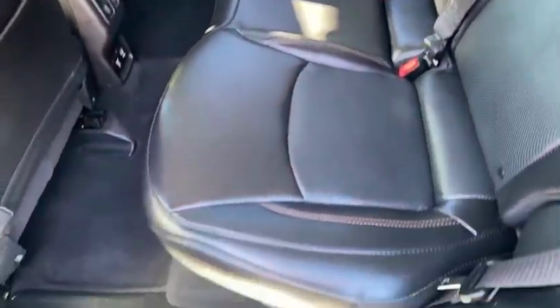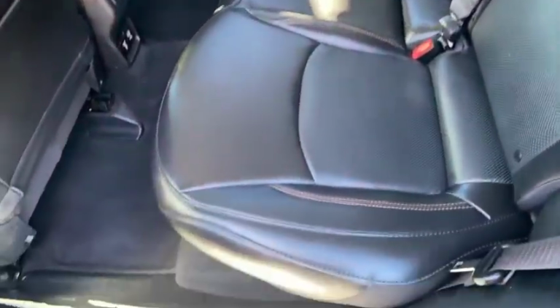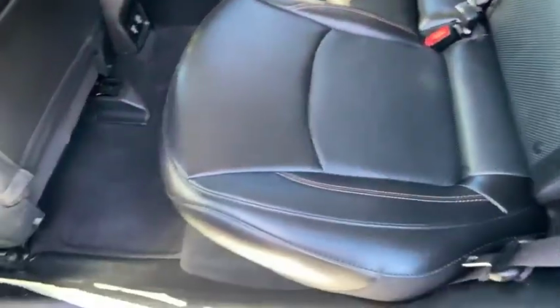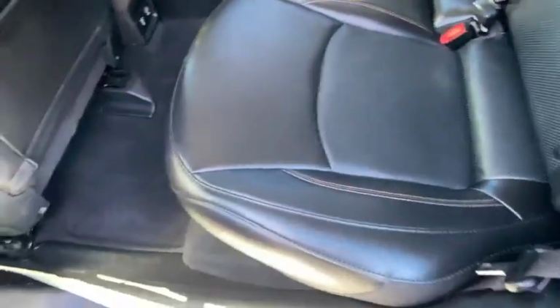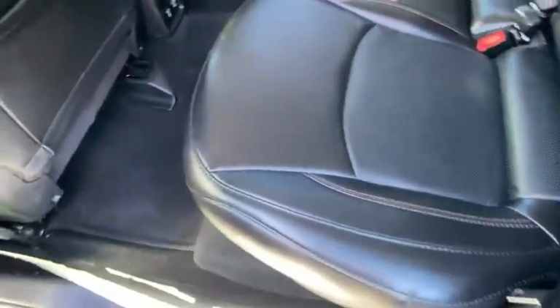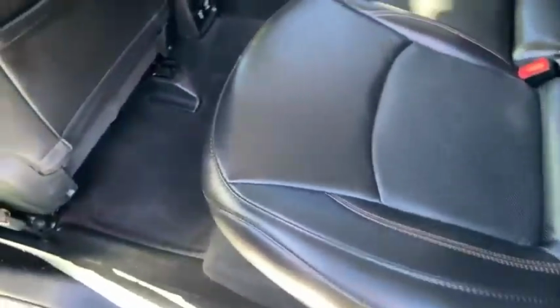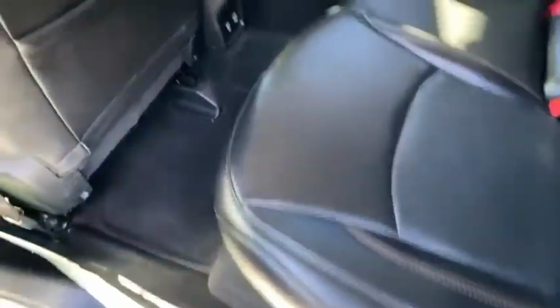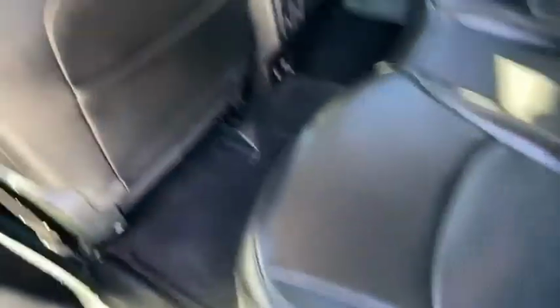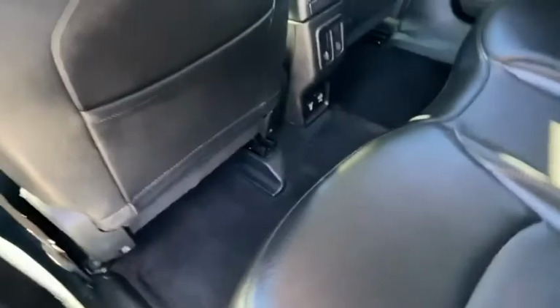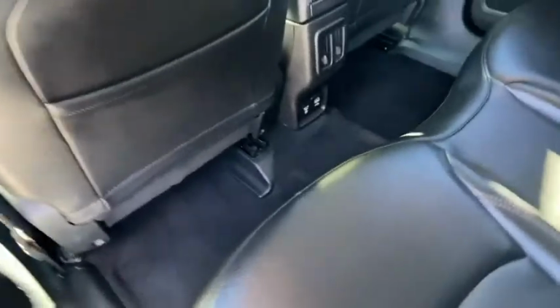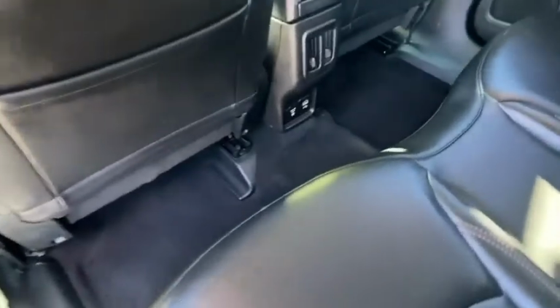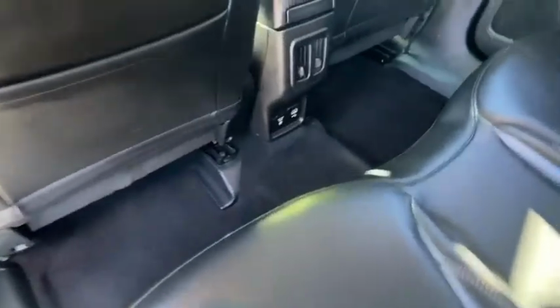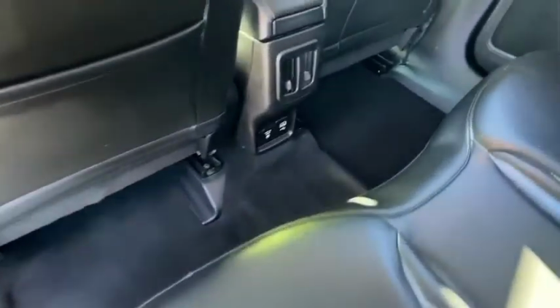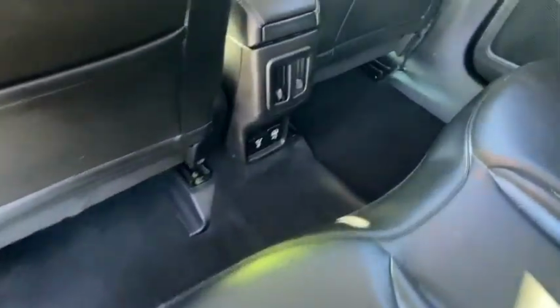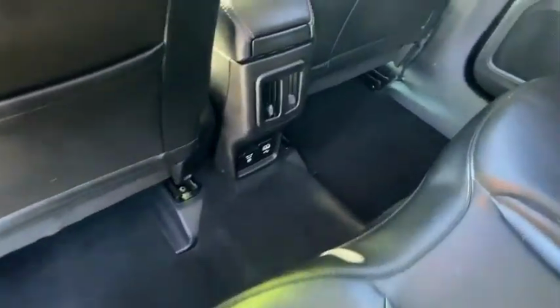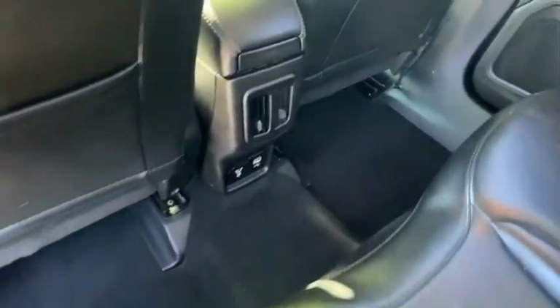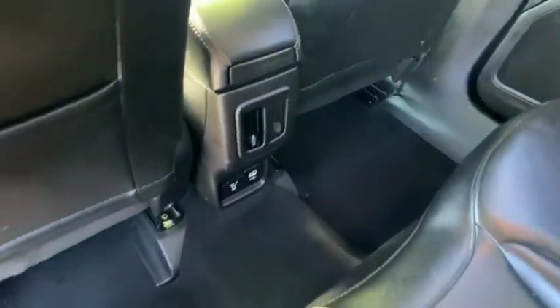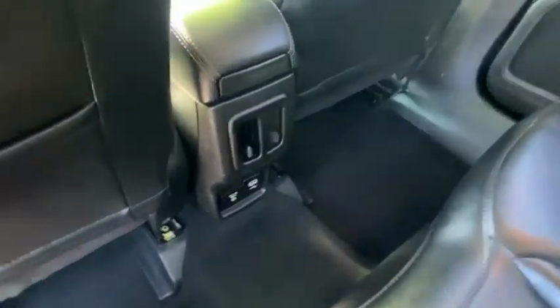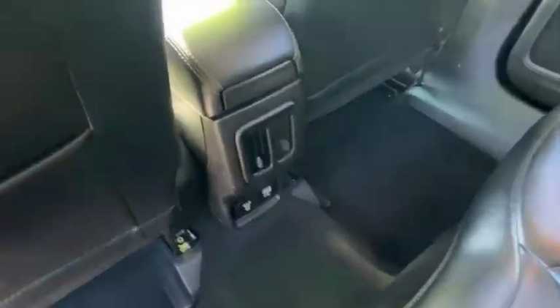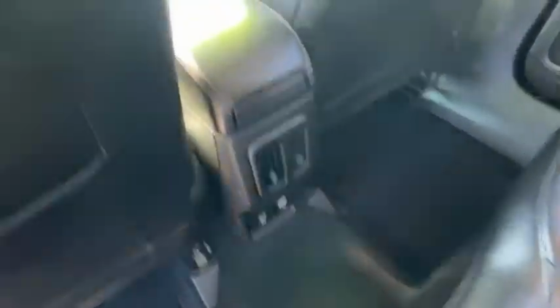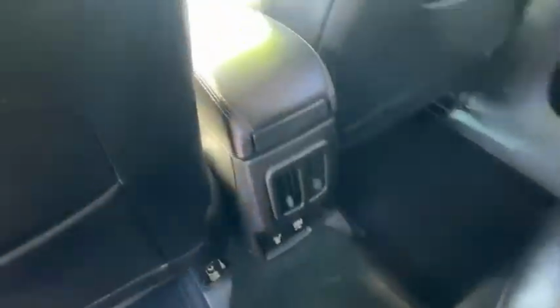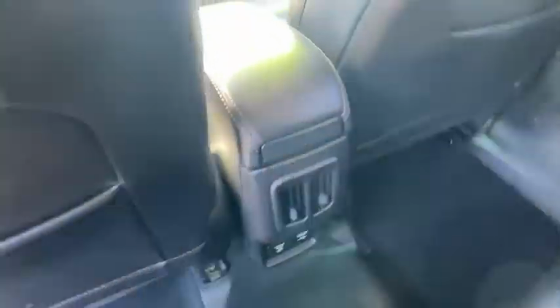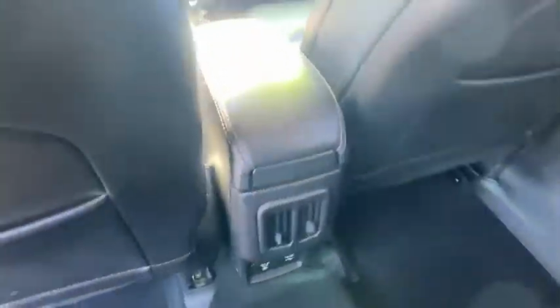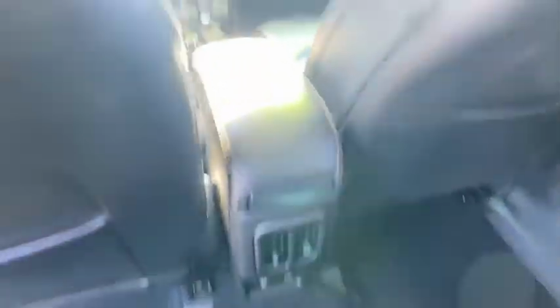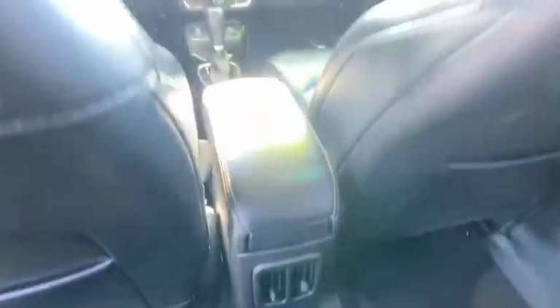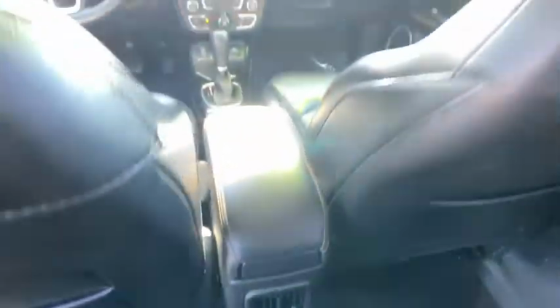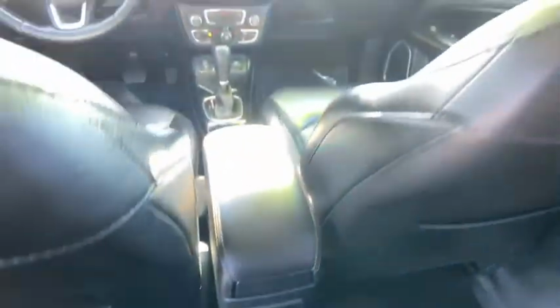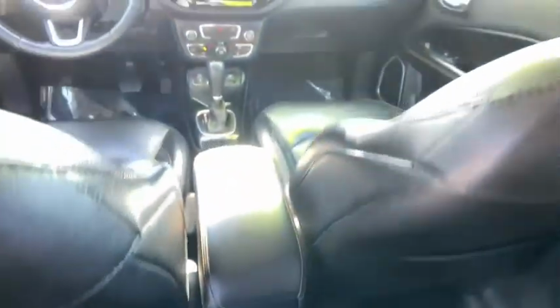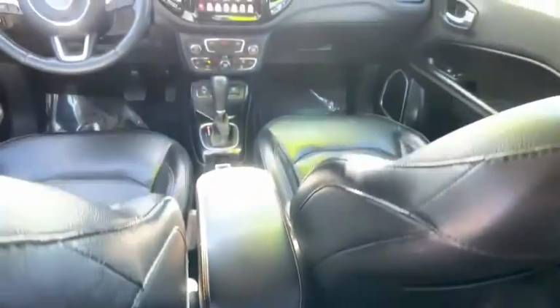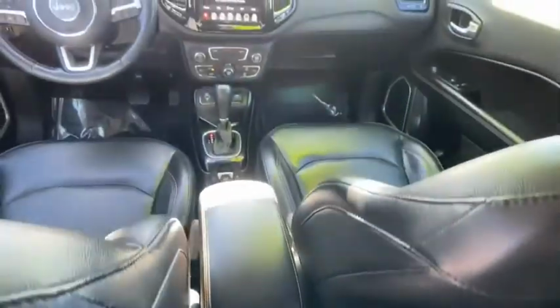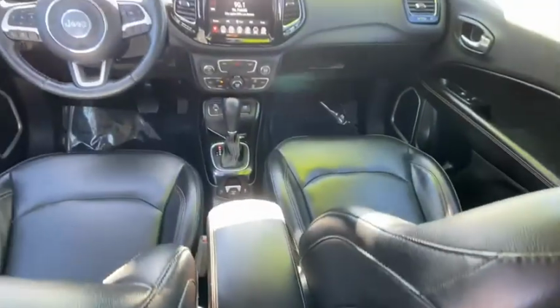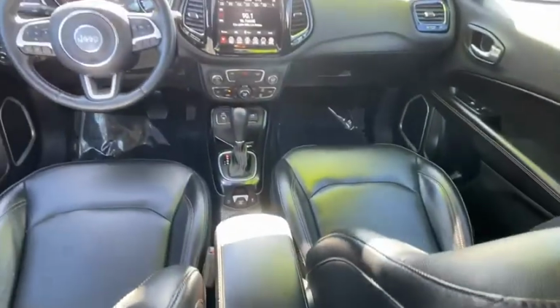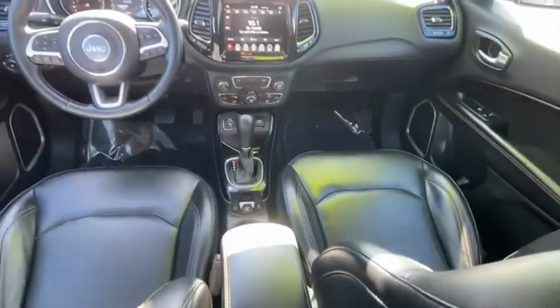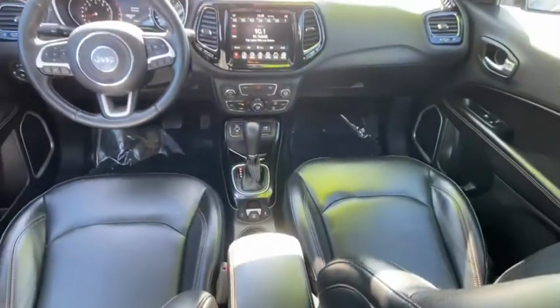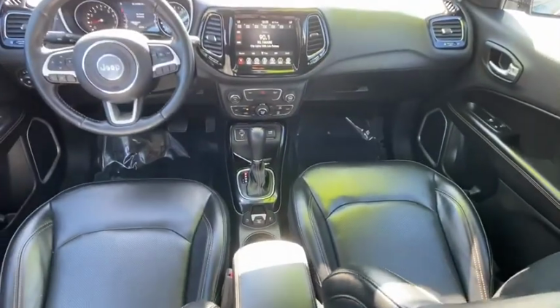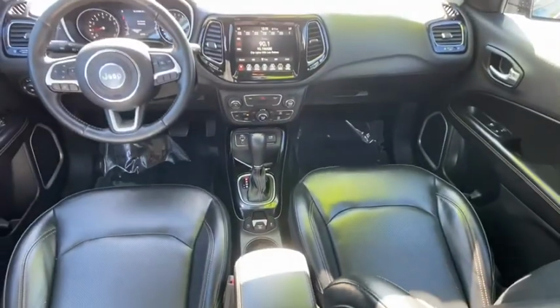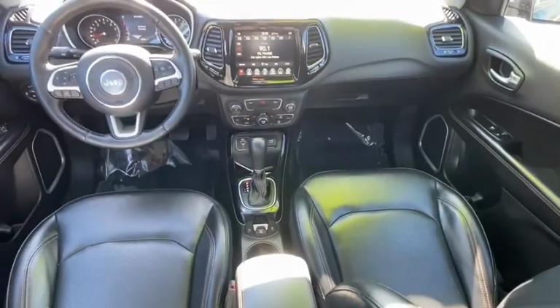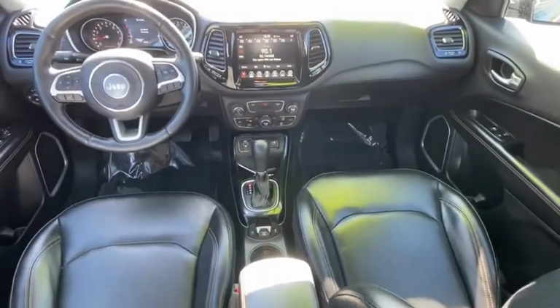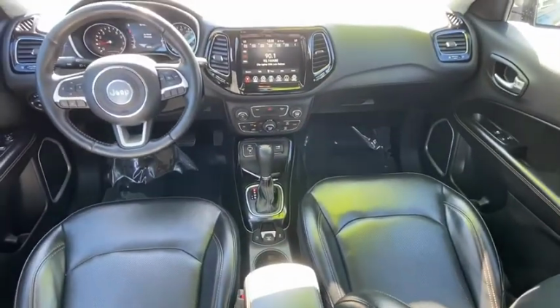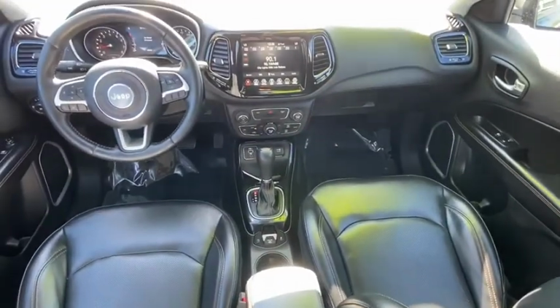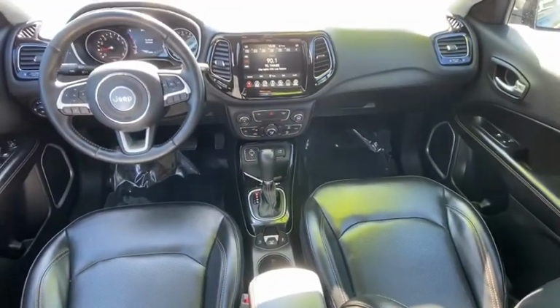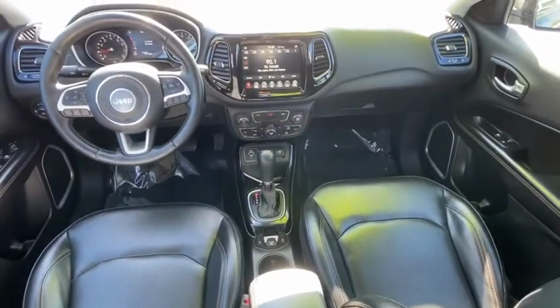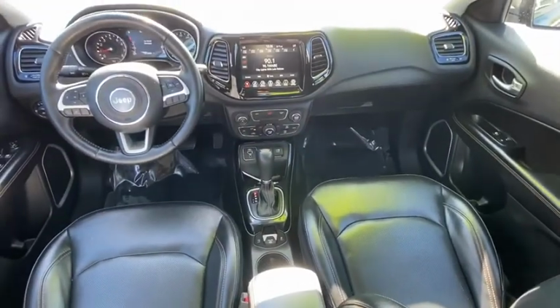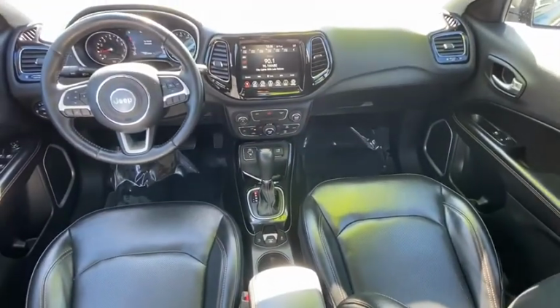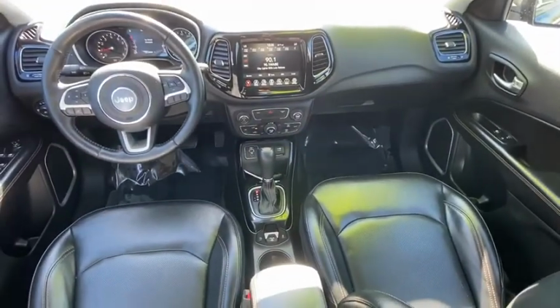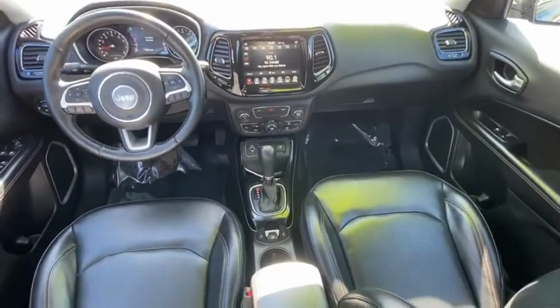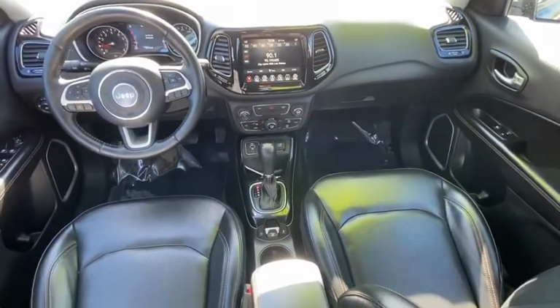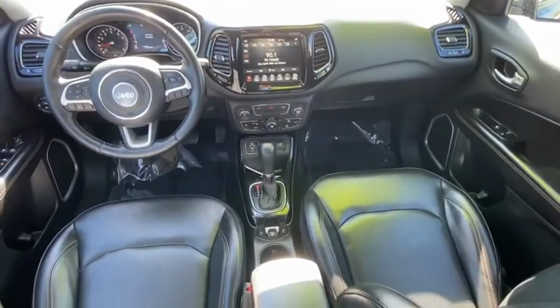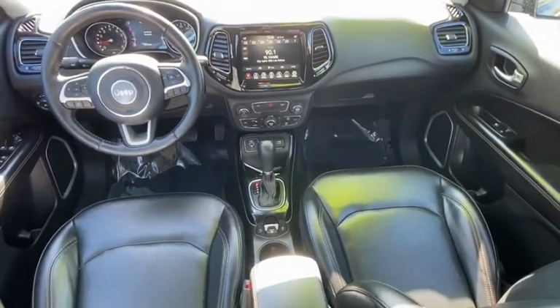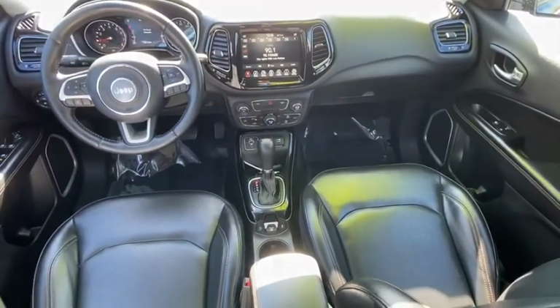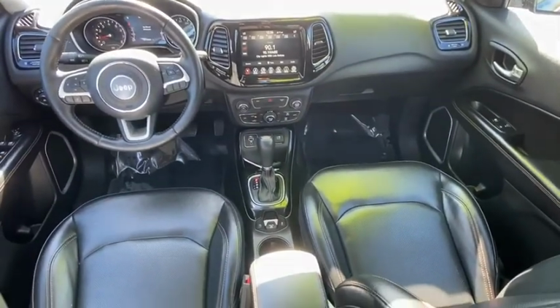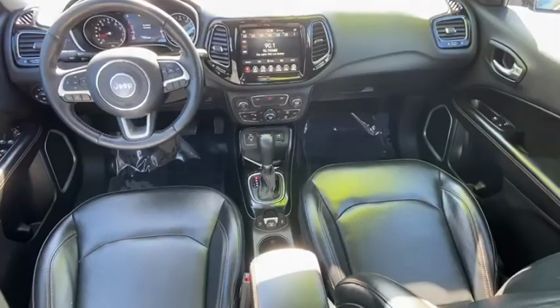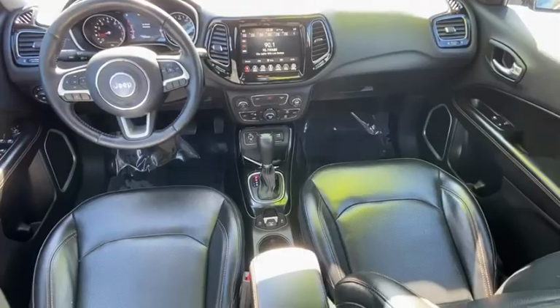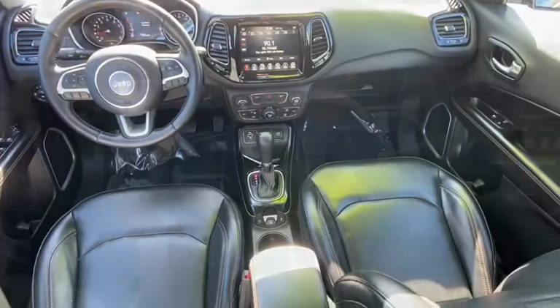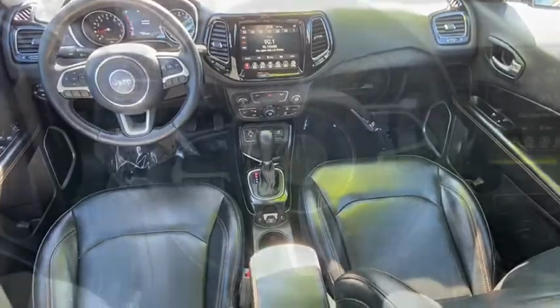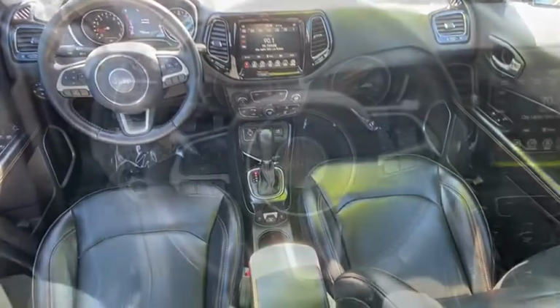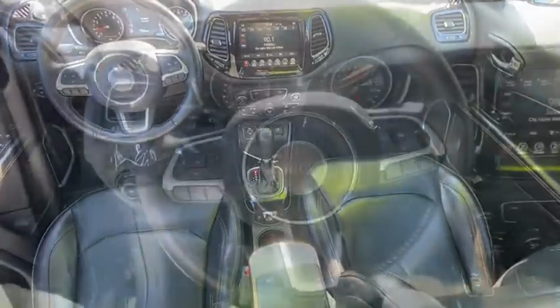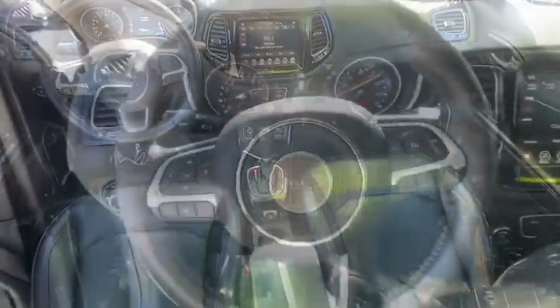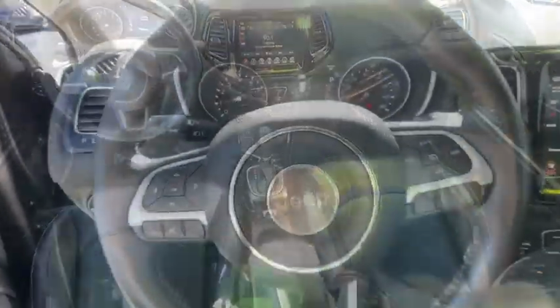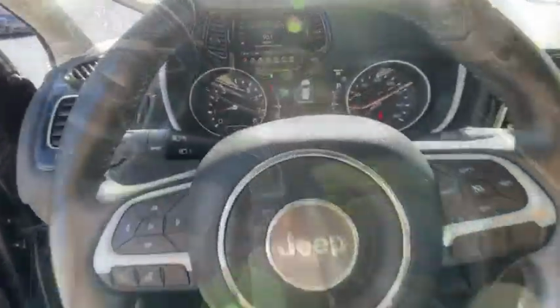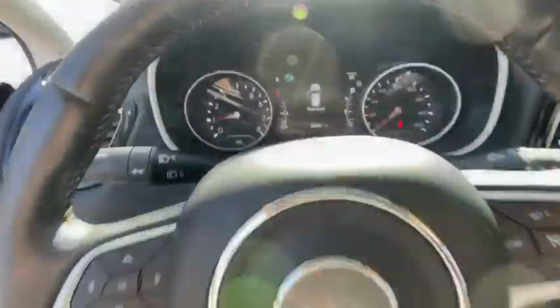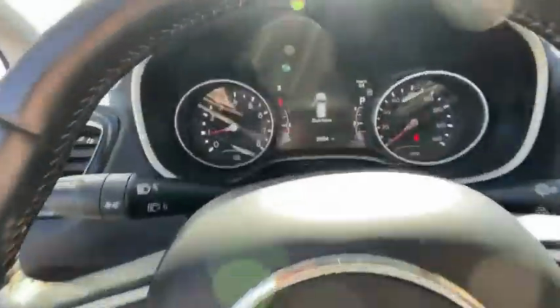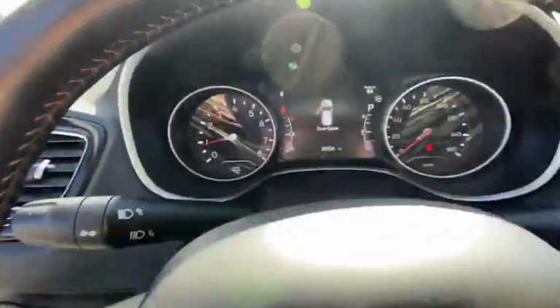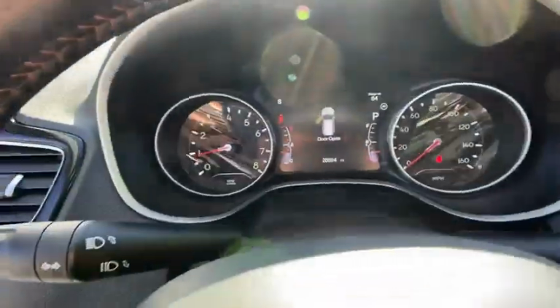Additional features include heated front seats, rear window defroster, trip computer, security system, power windows, fog lights, and heated steering wheel.